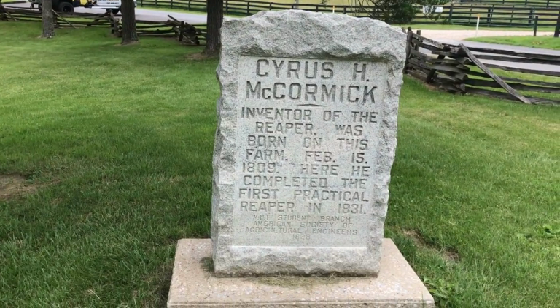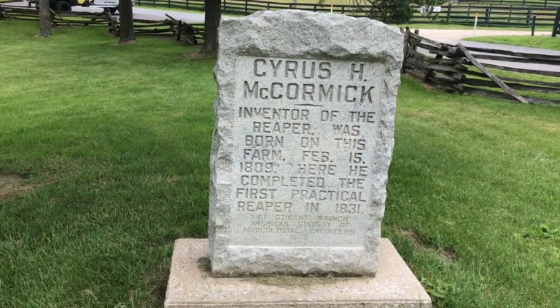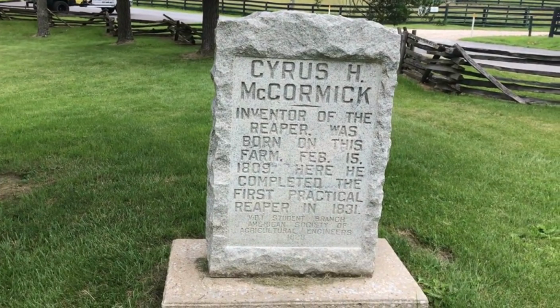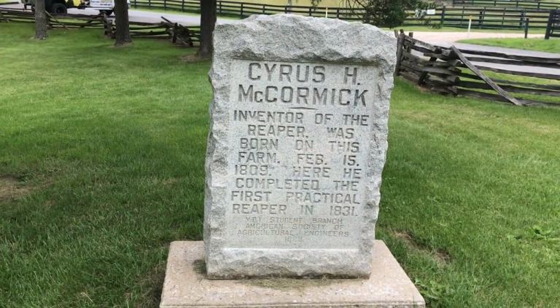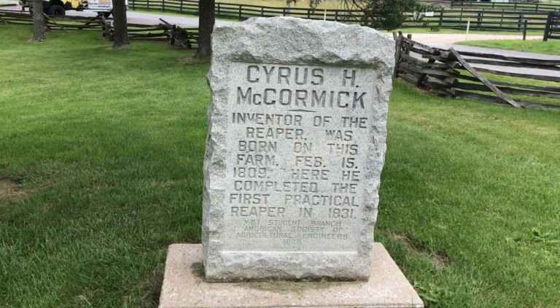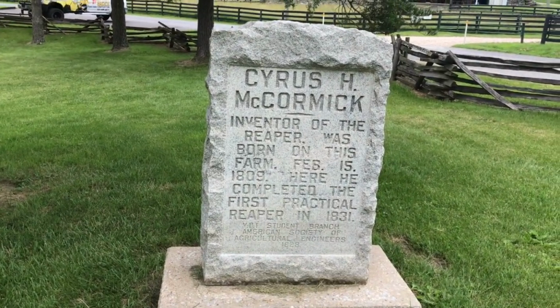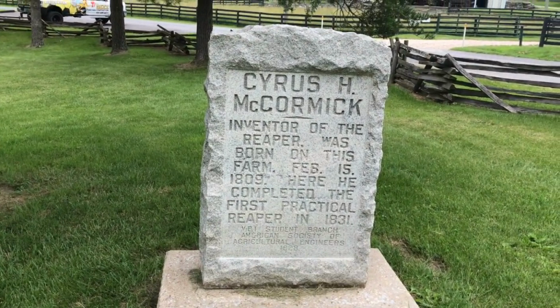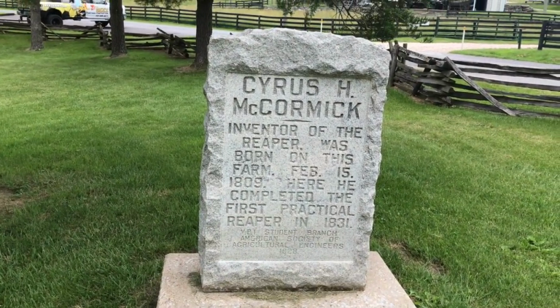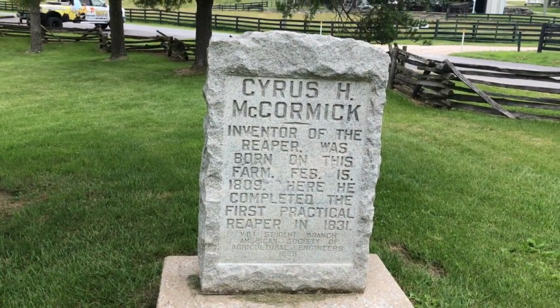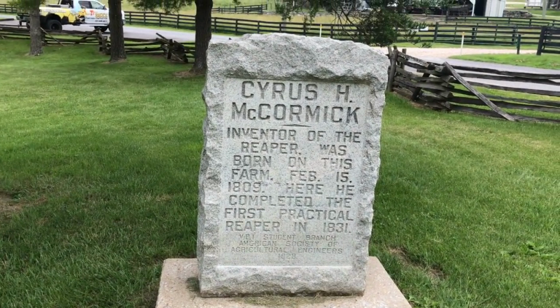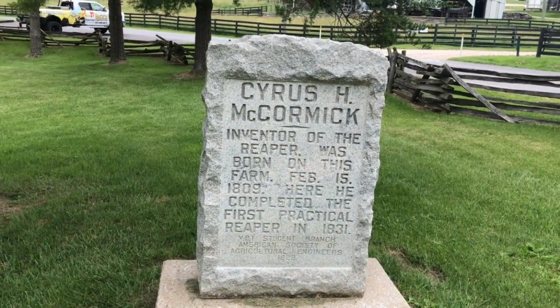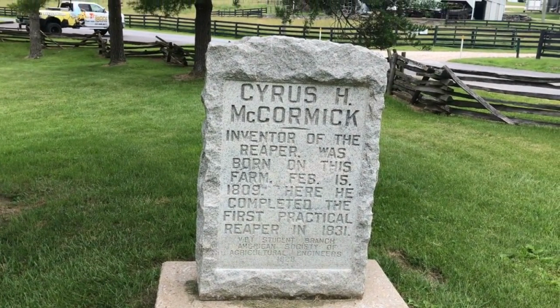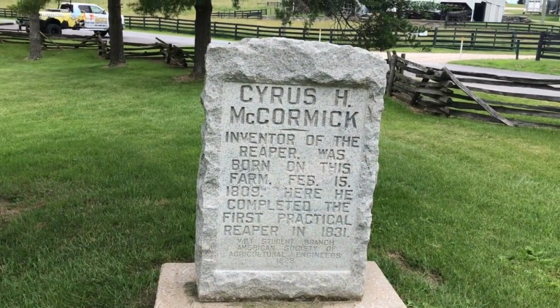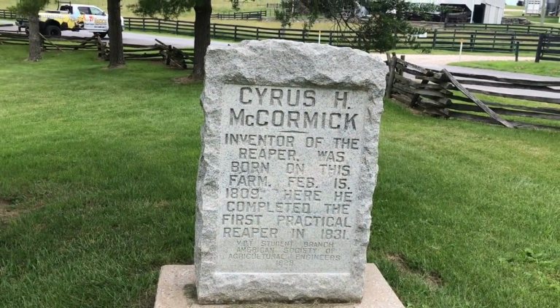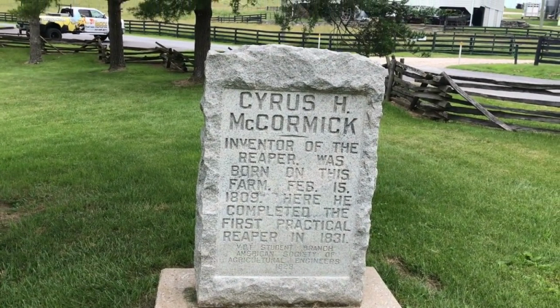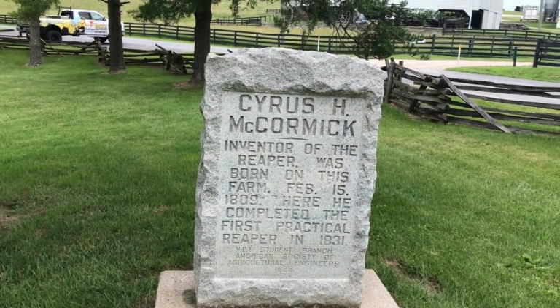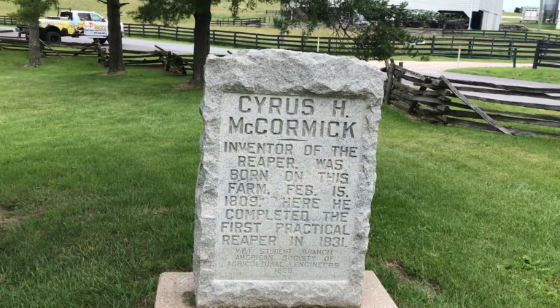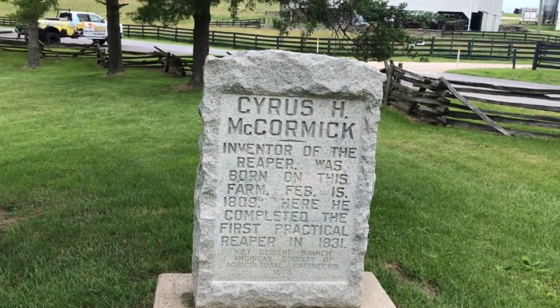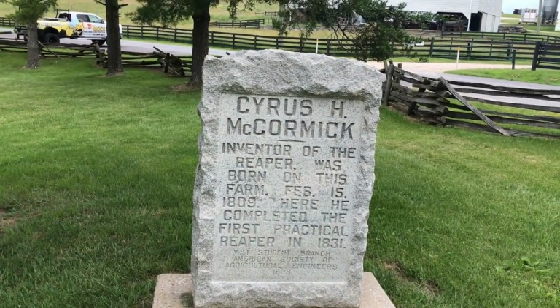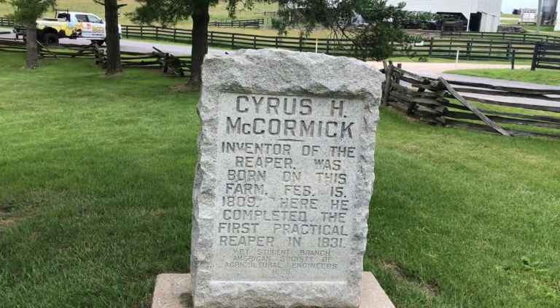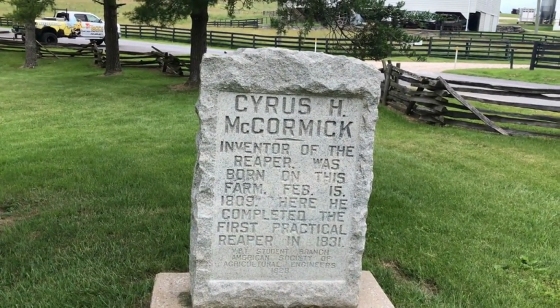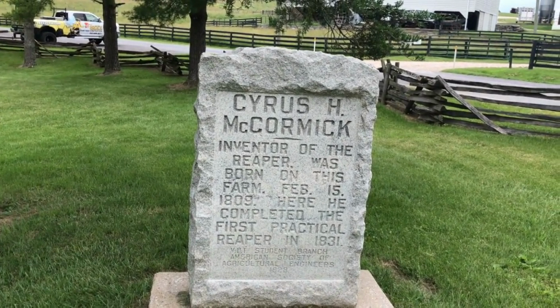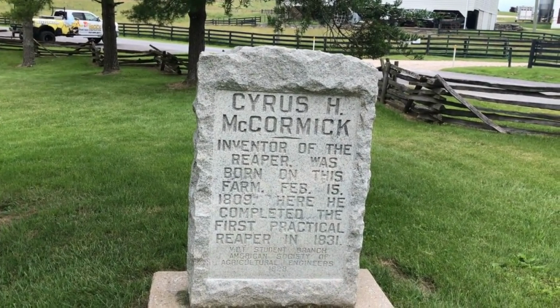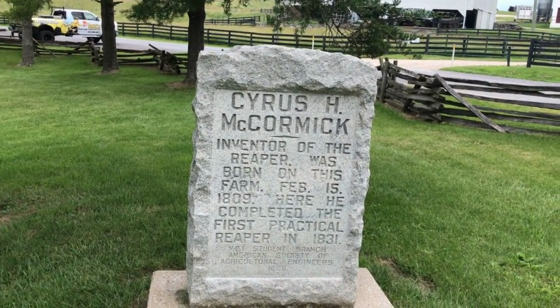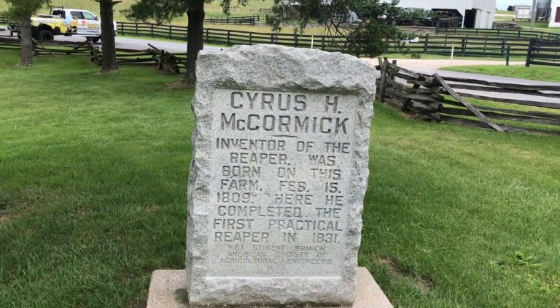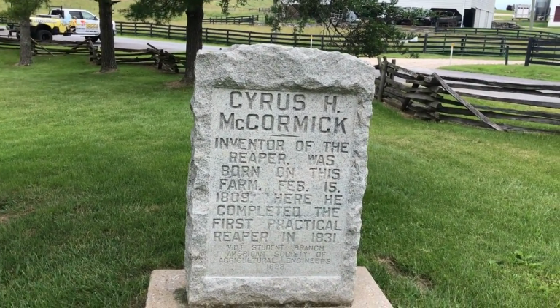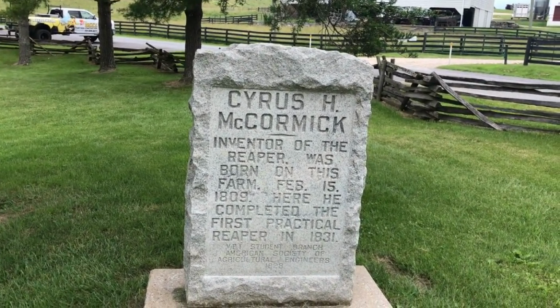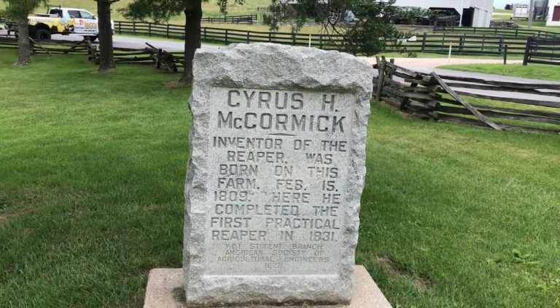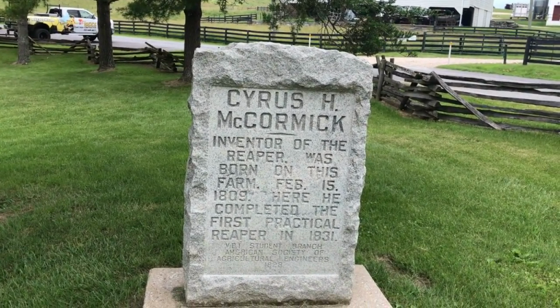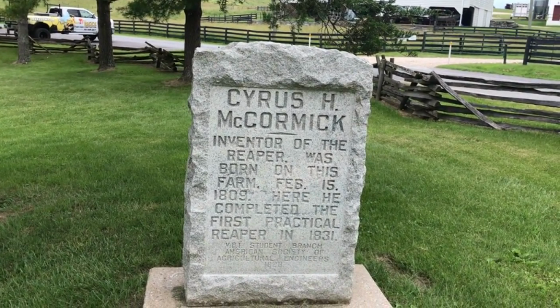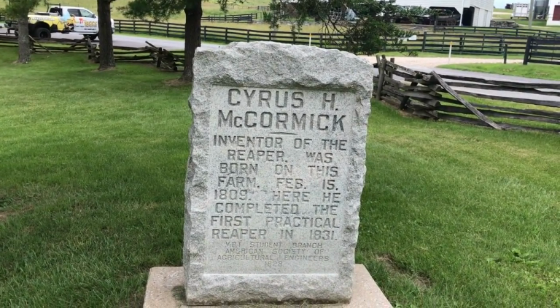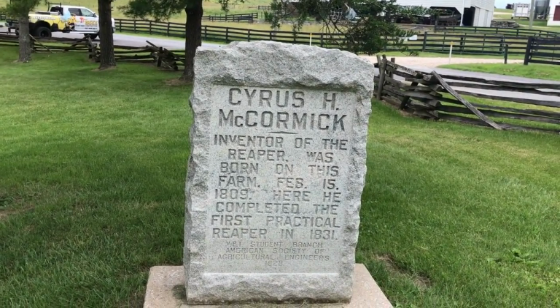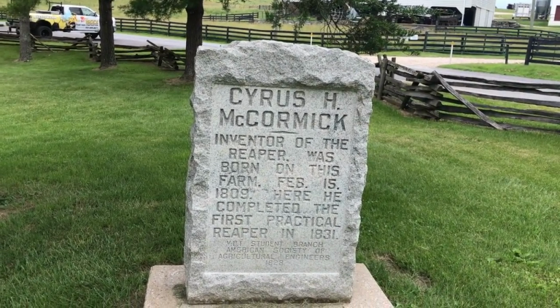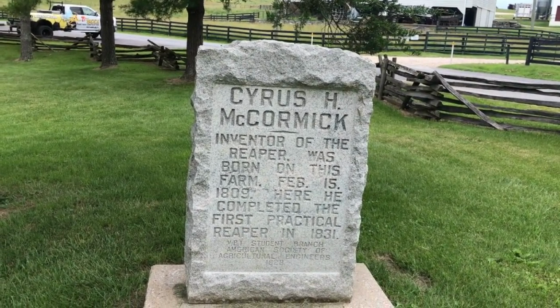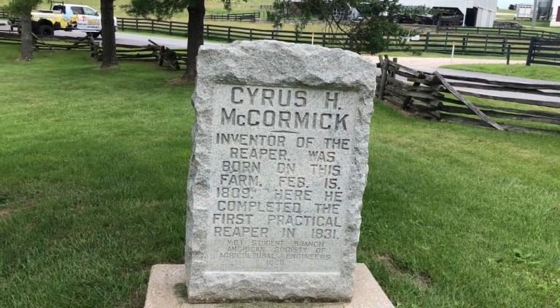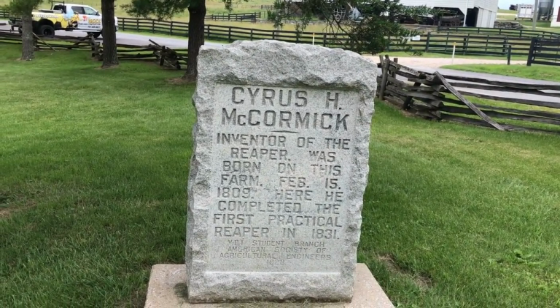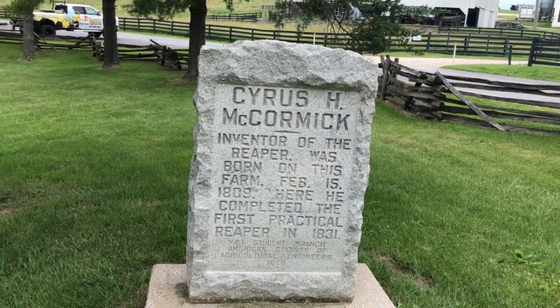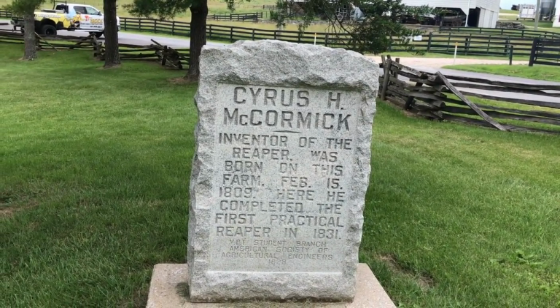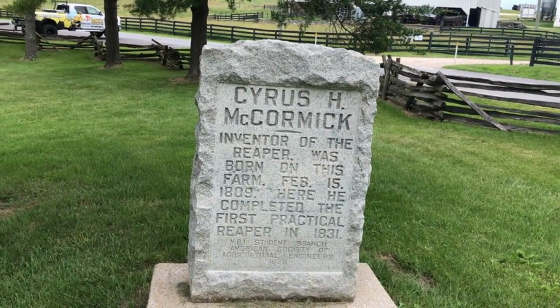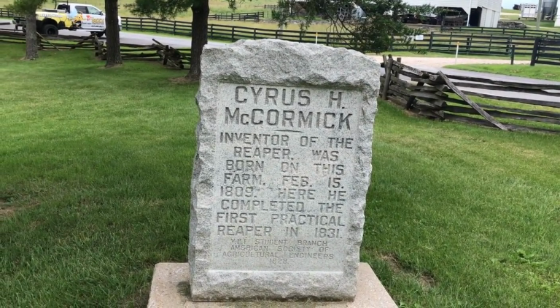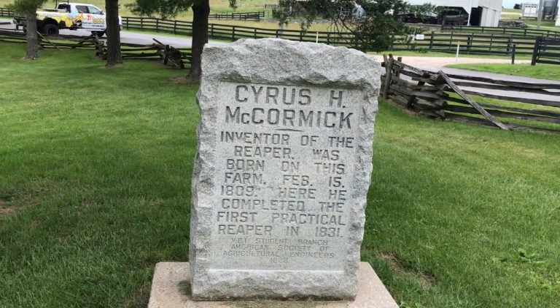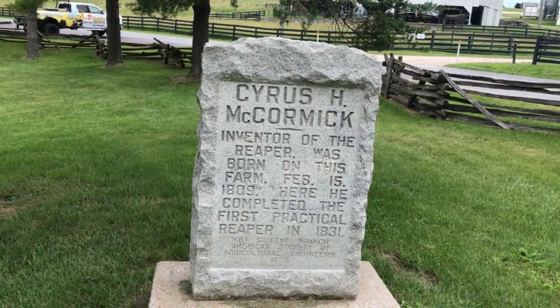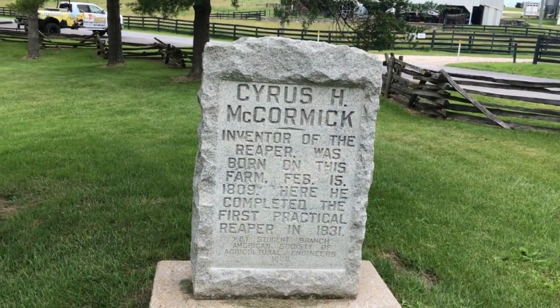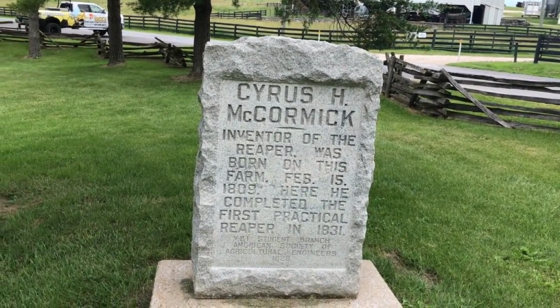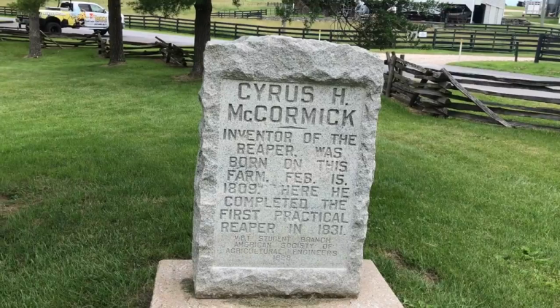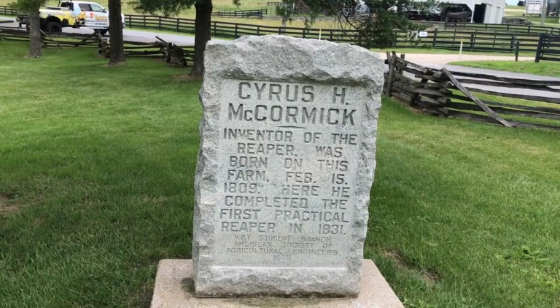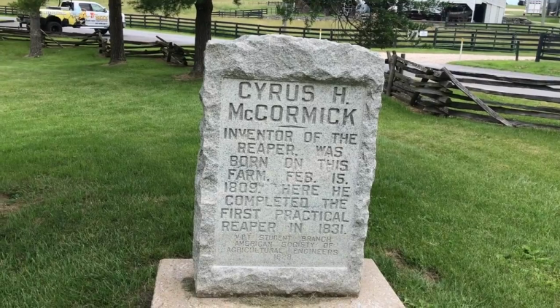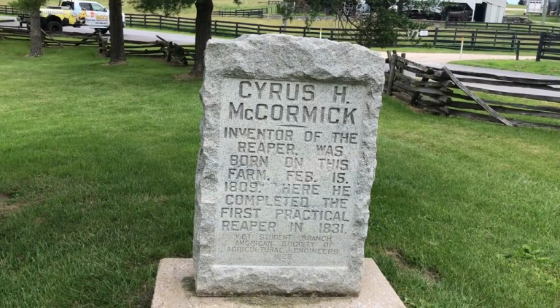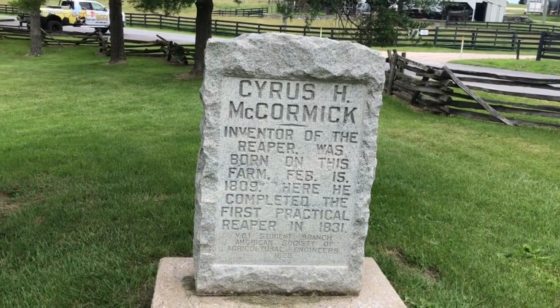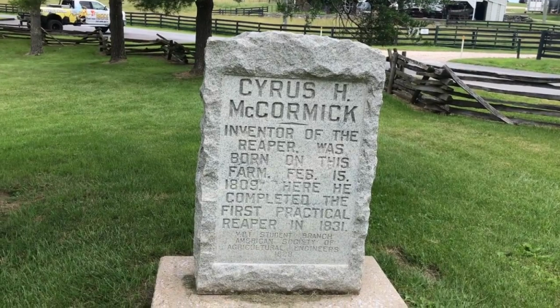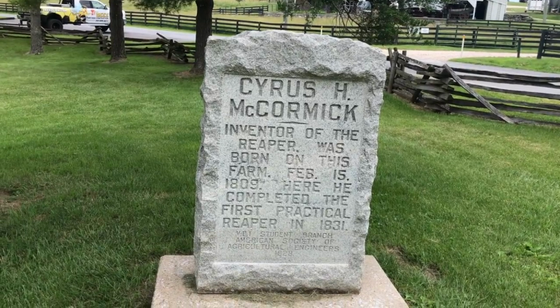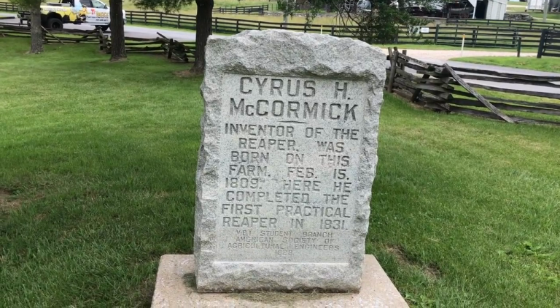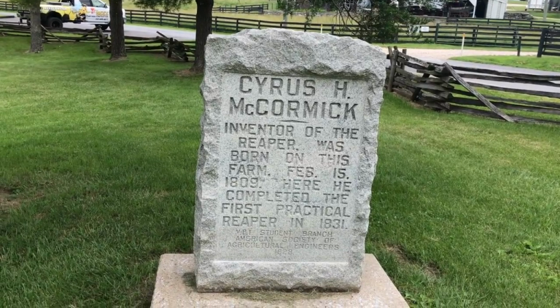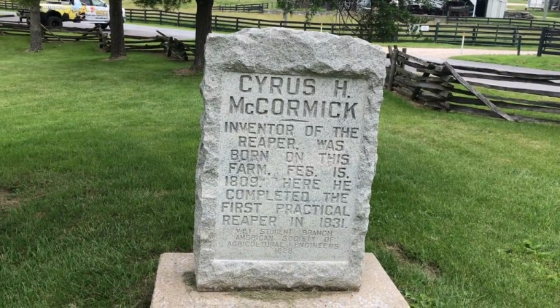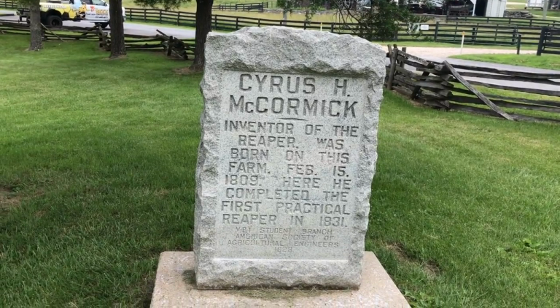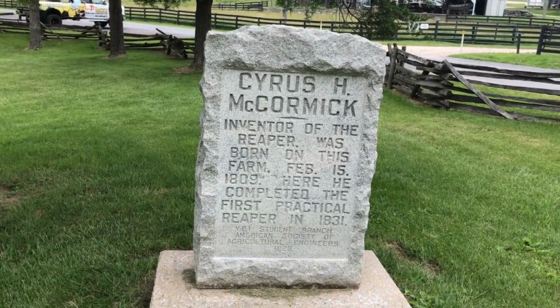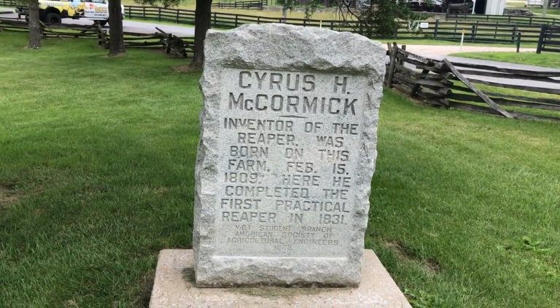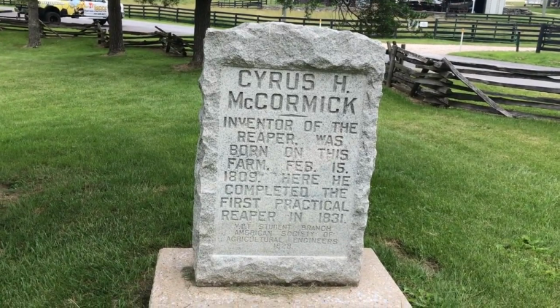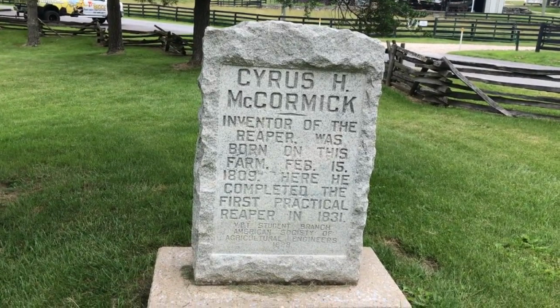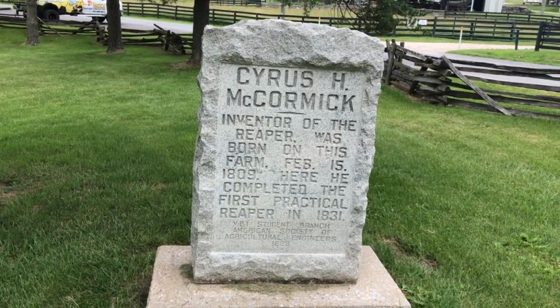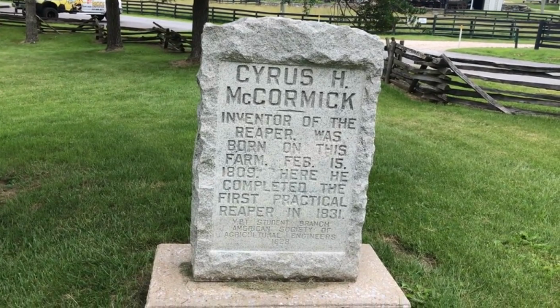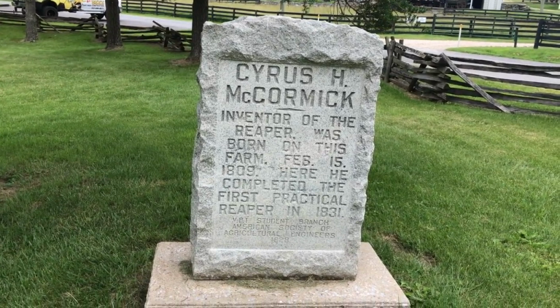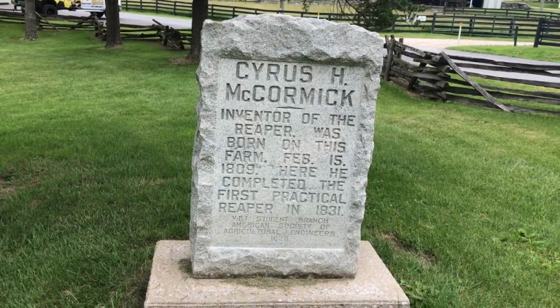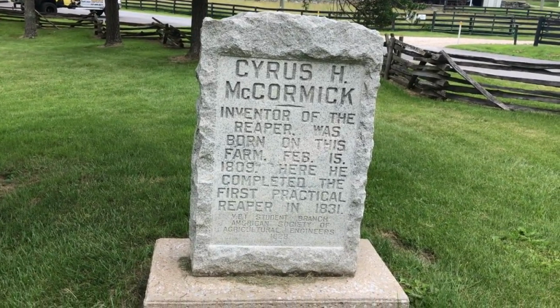The inventor of the reaper was born on this farm. He completed the first practical reaper in 1831.